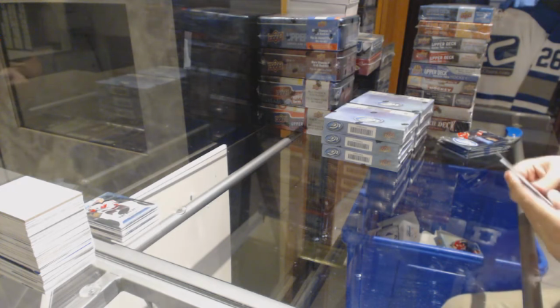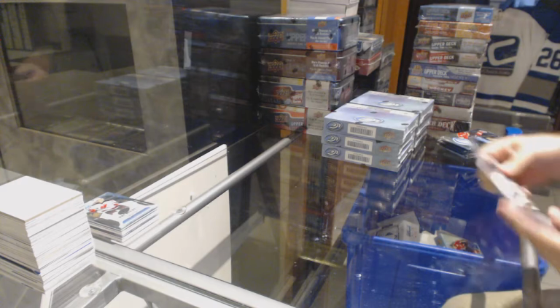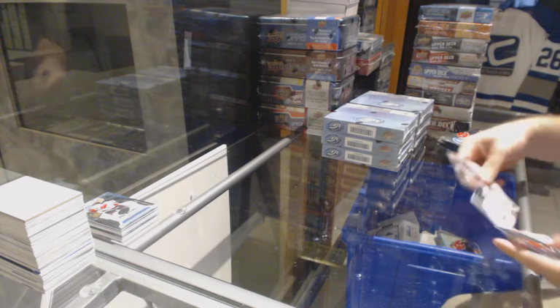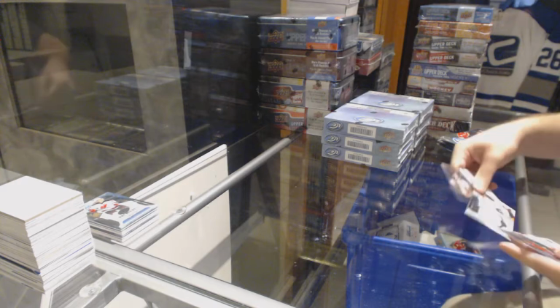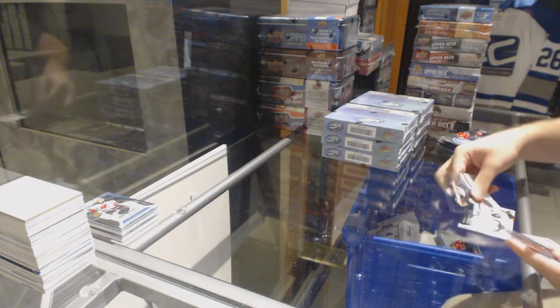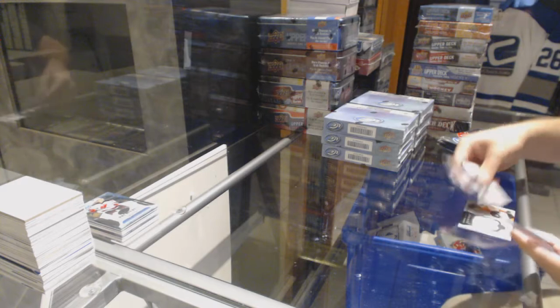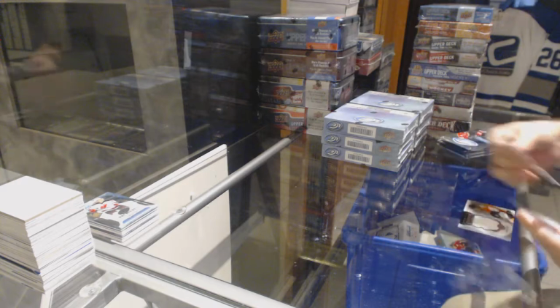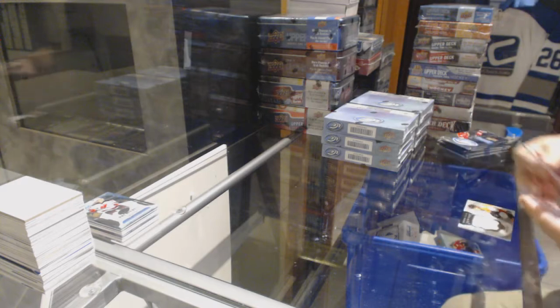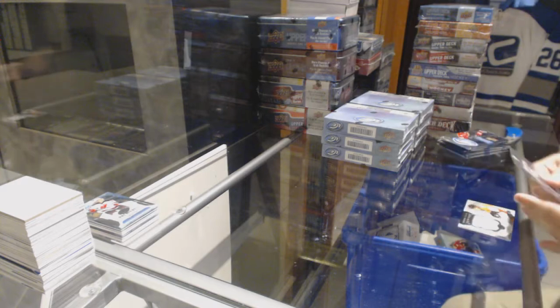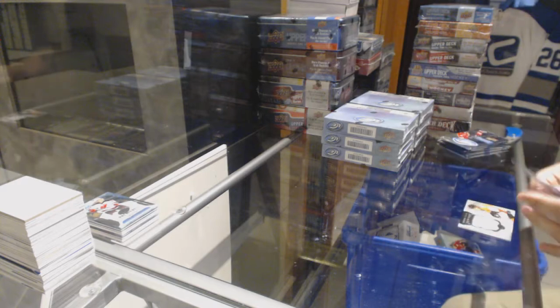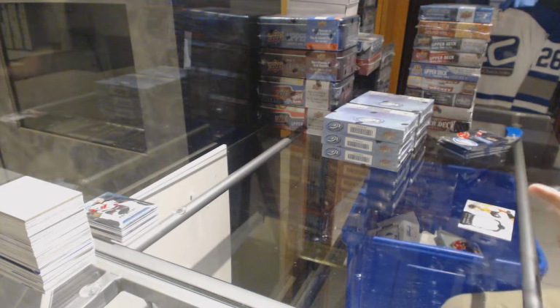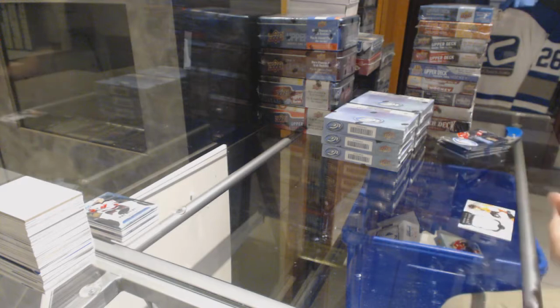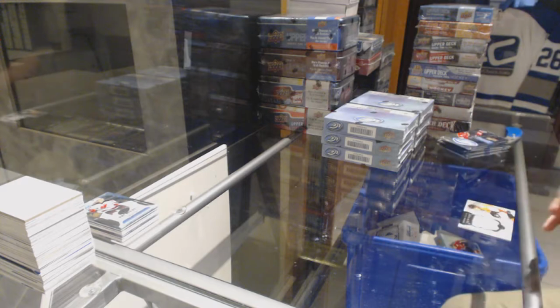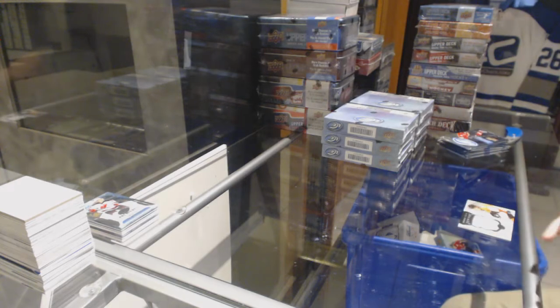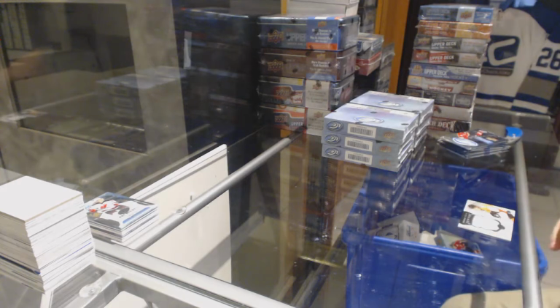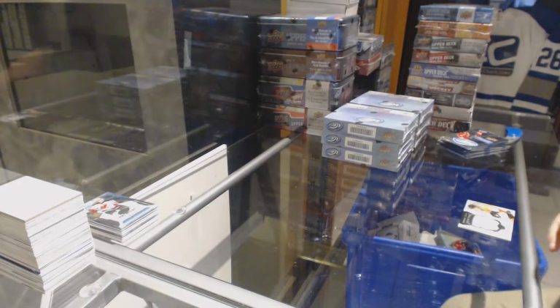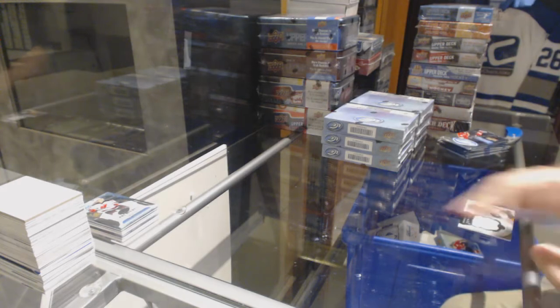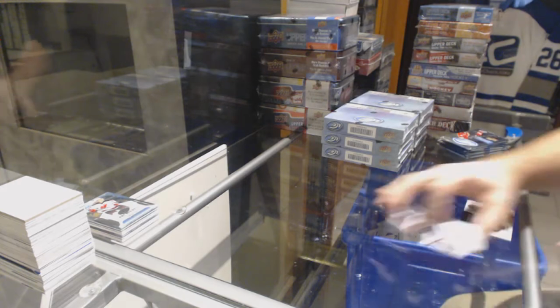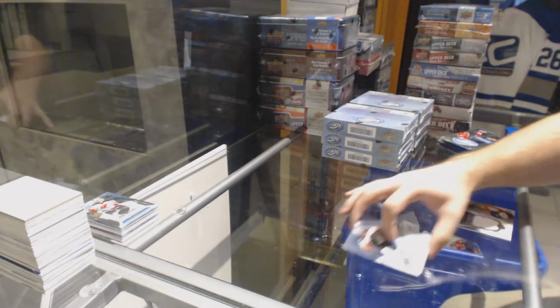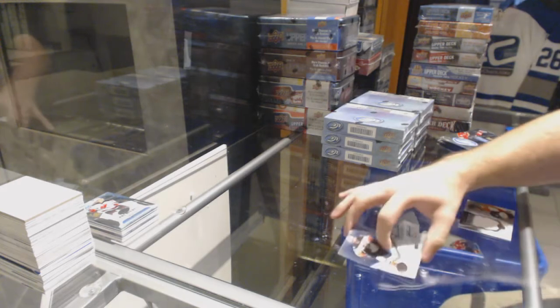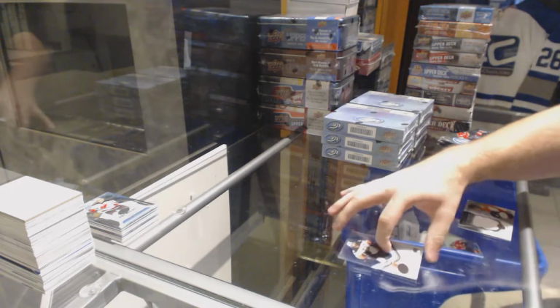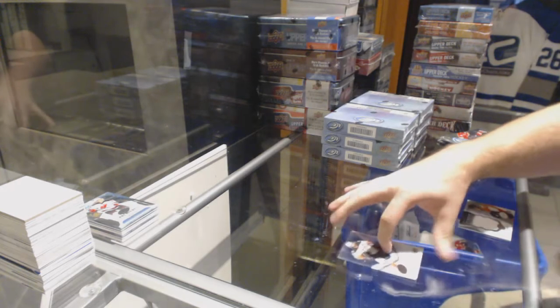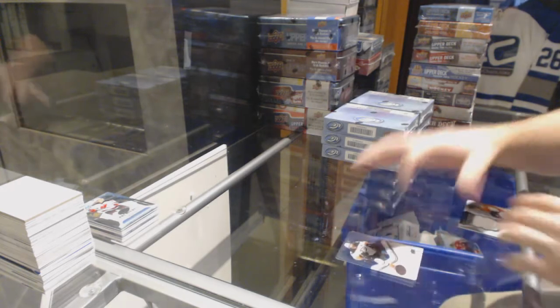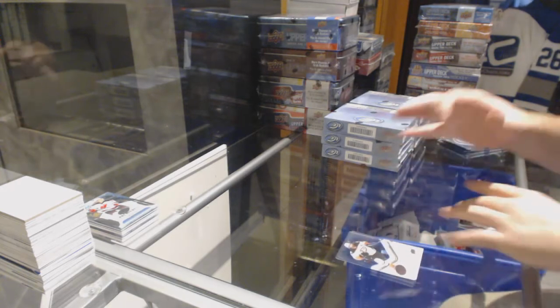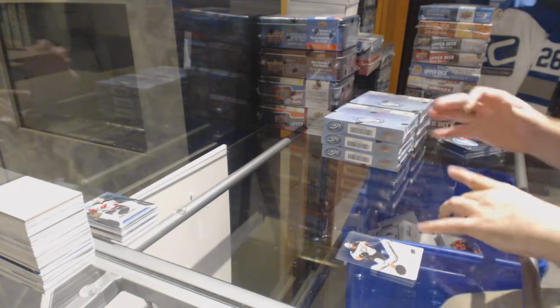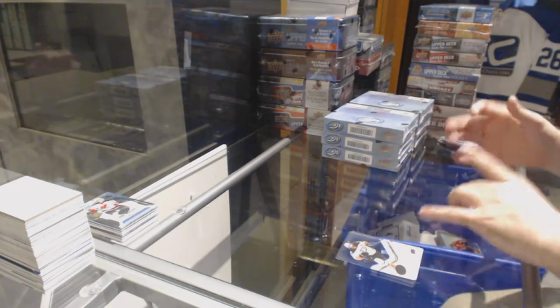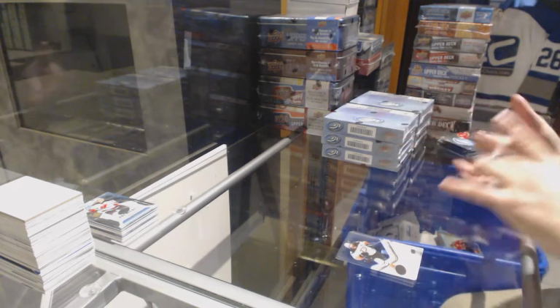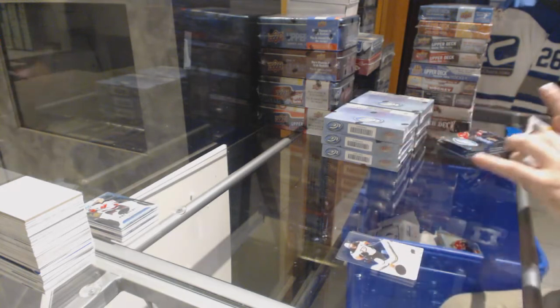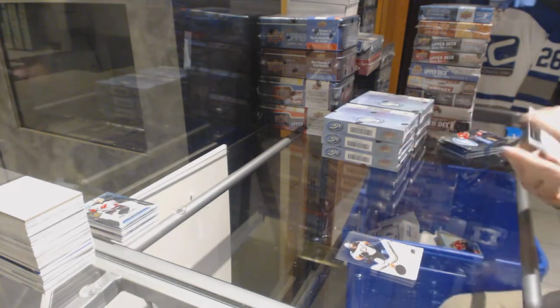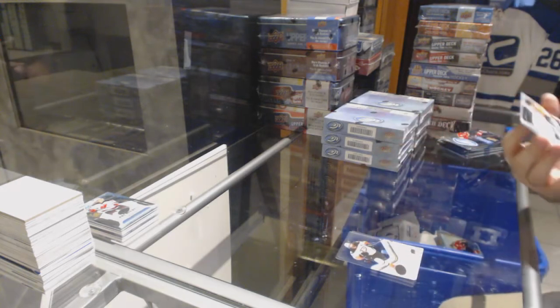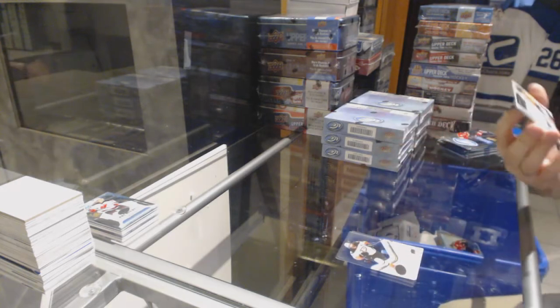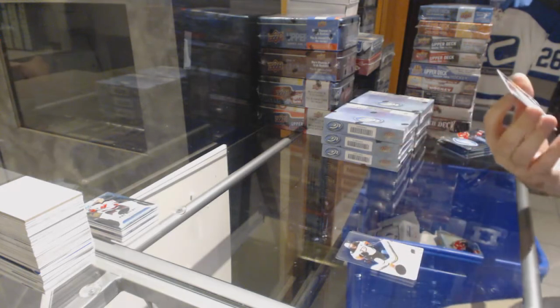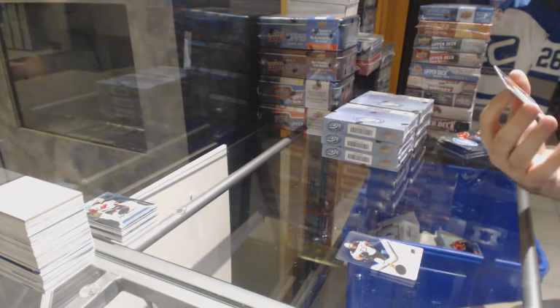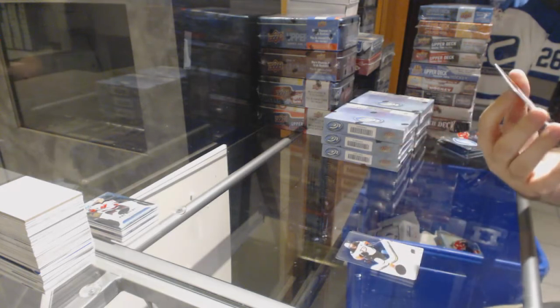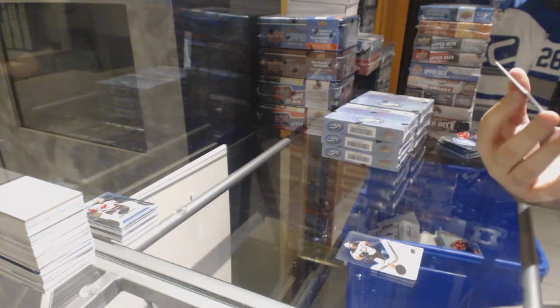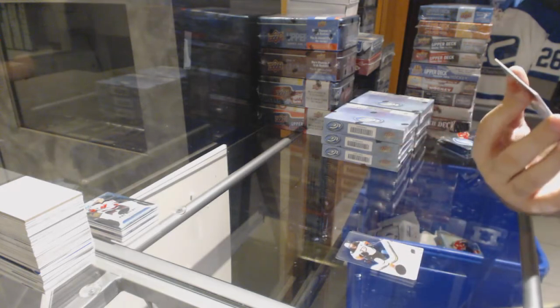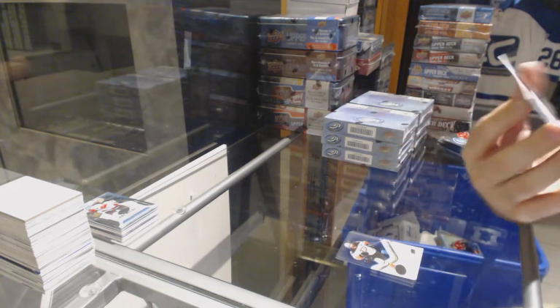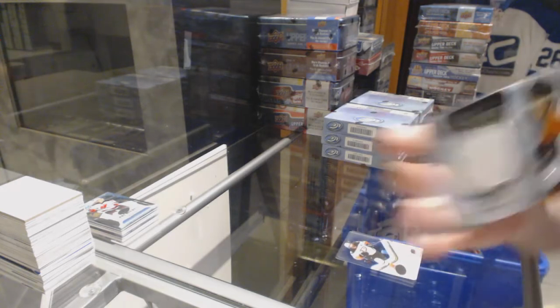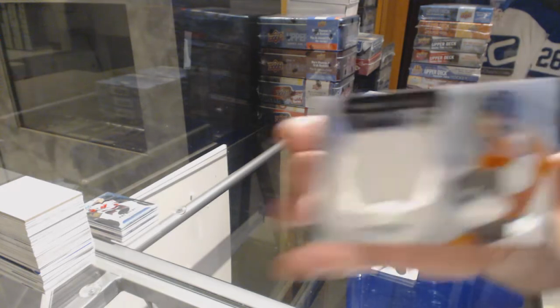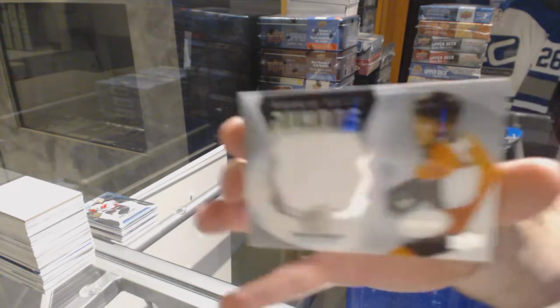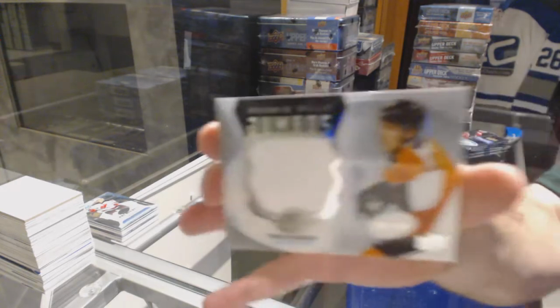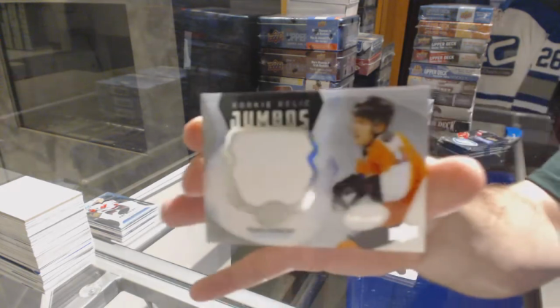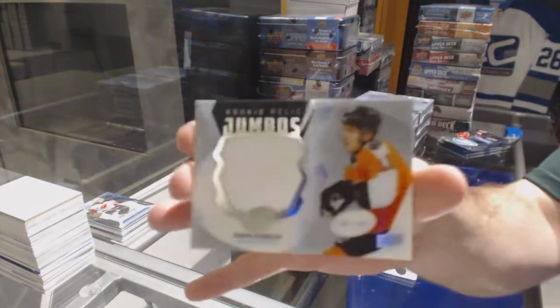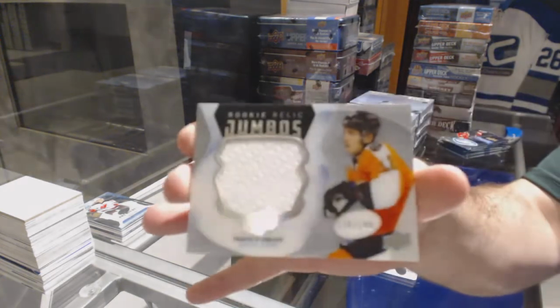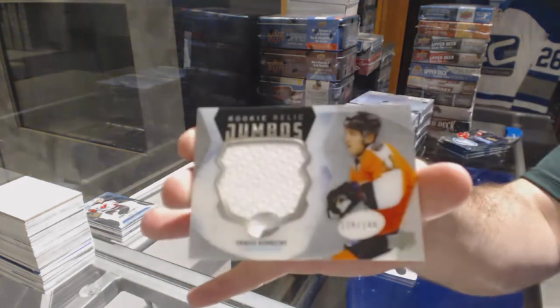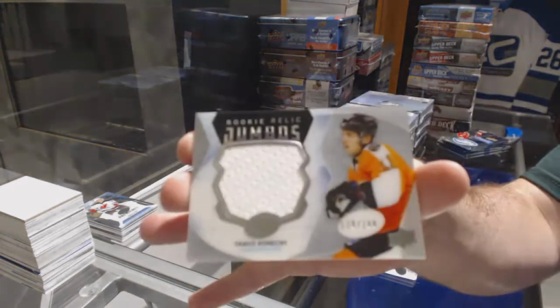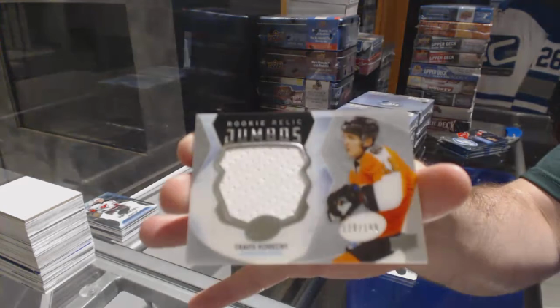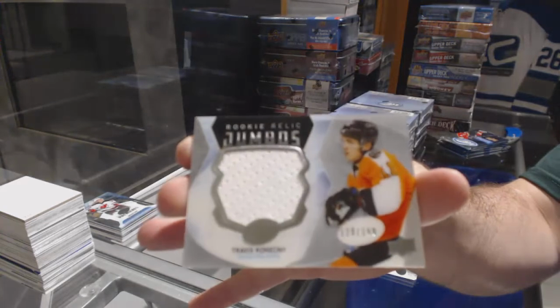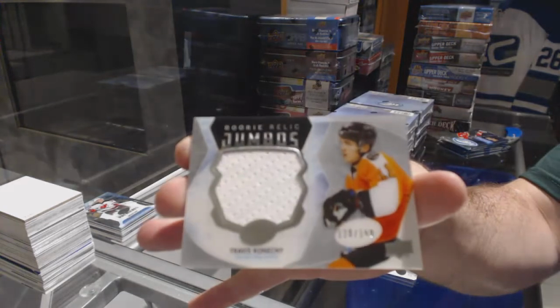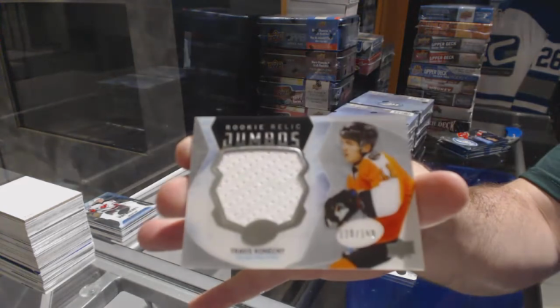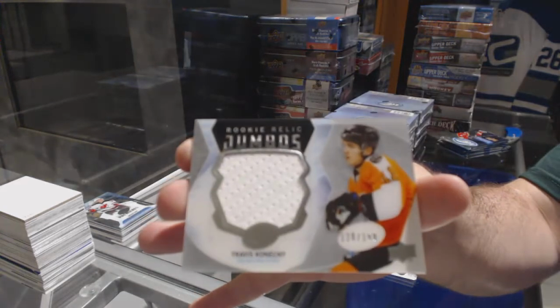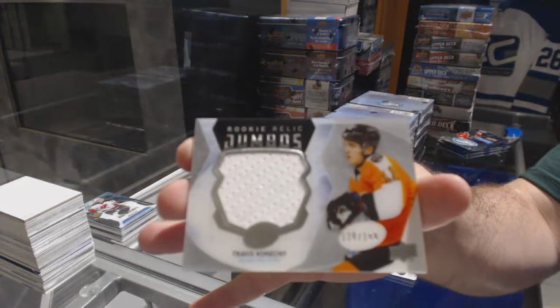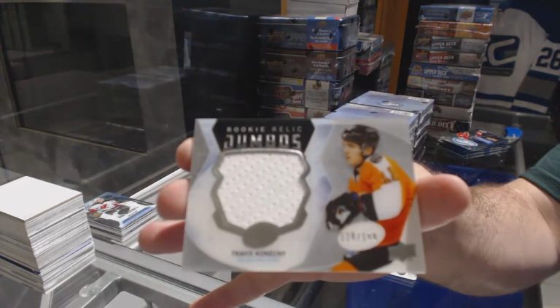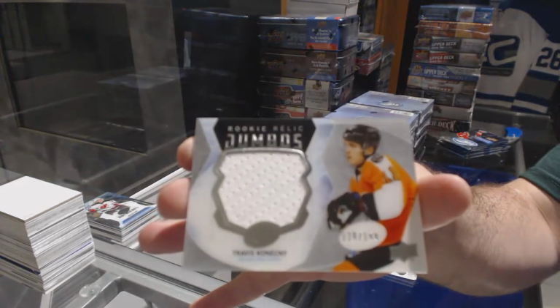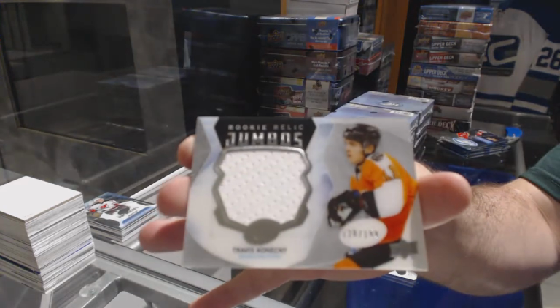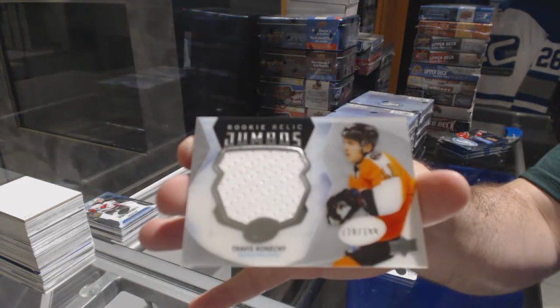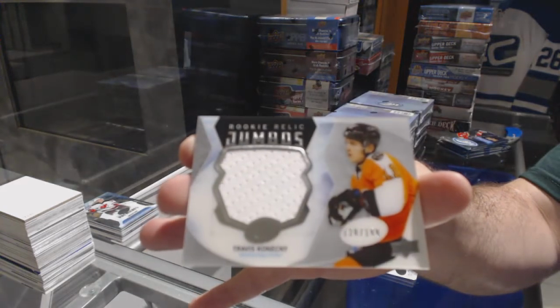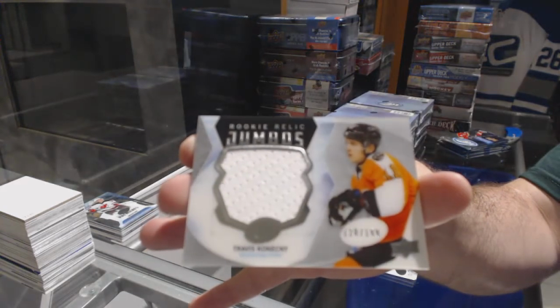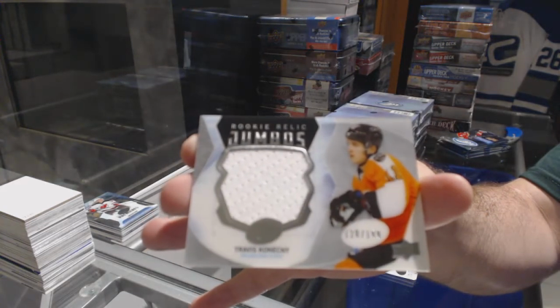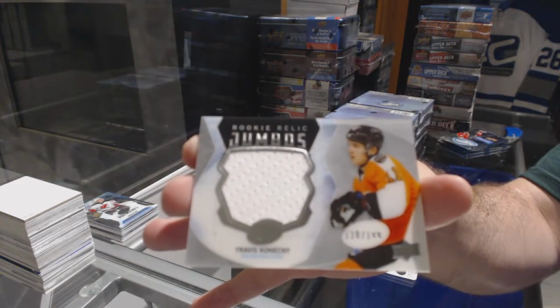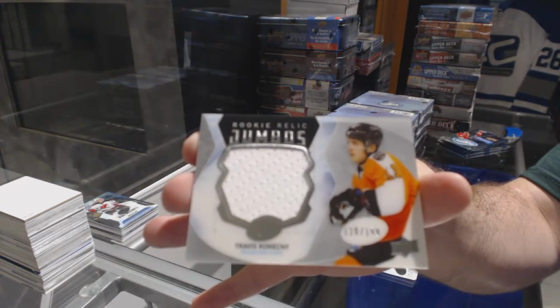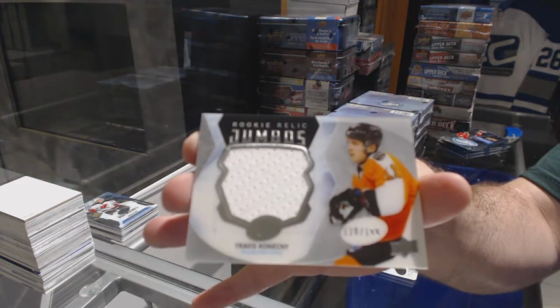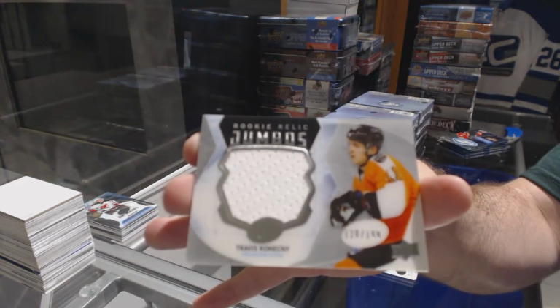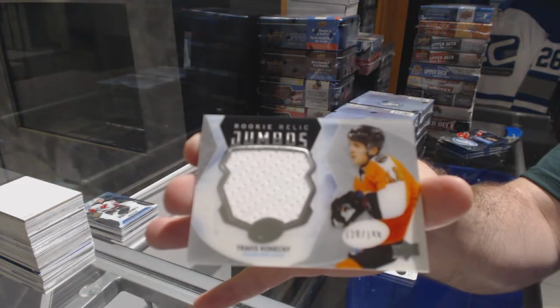For the Flyers, $1.99 Jumbo Jersey Travis Konecny.